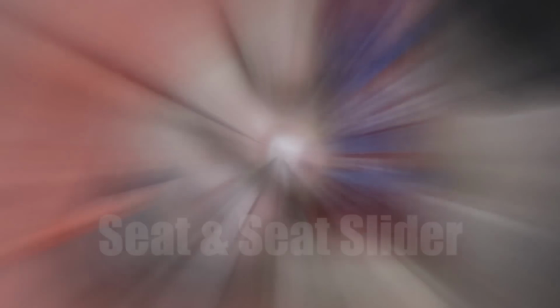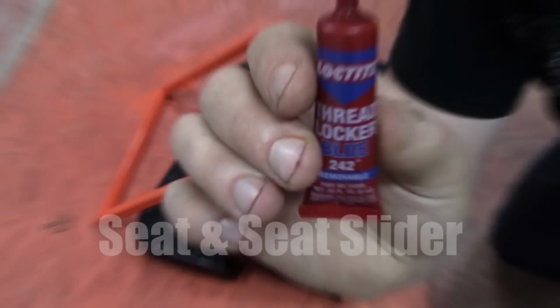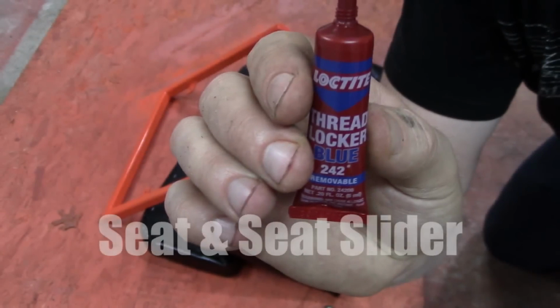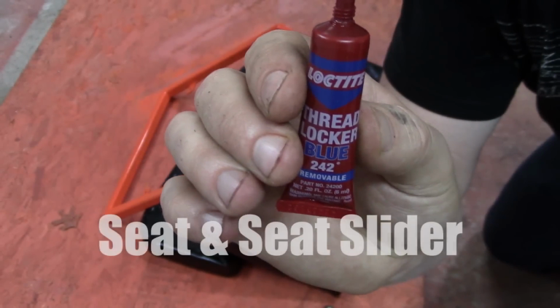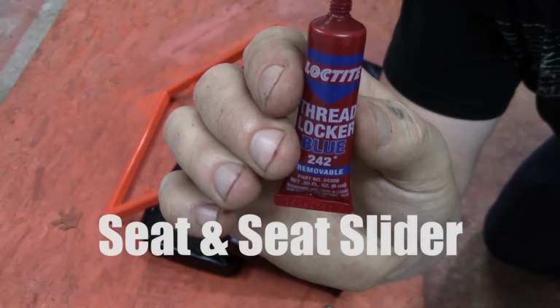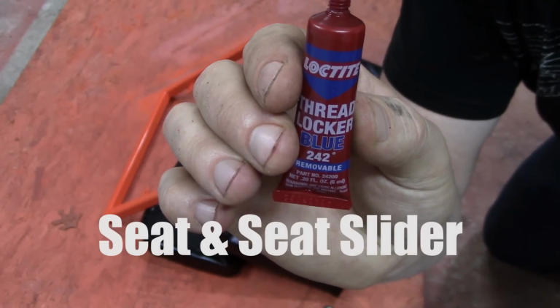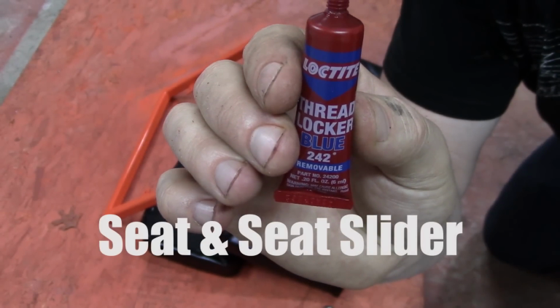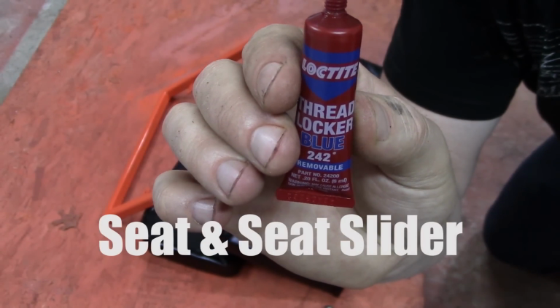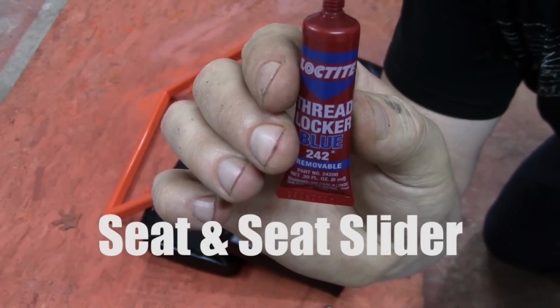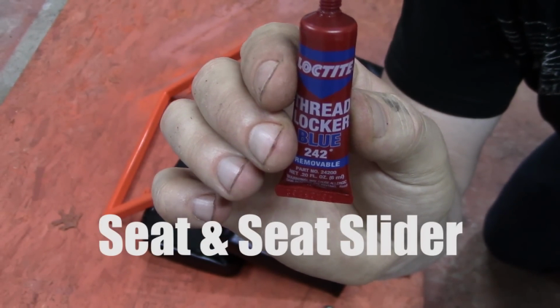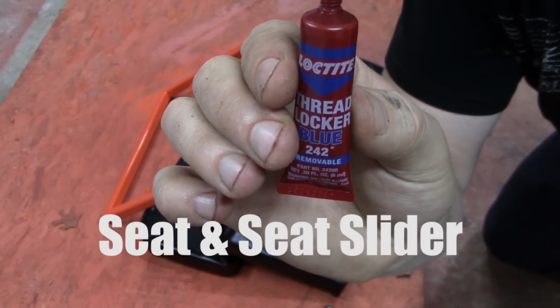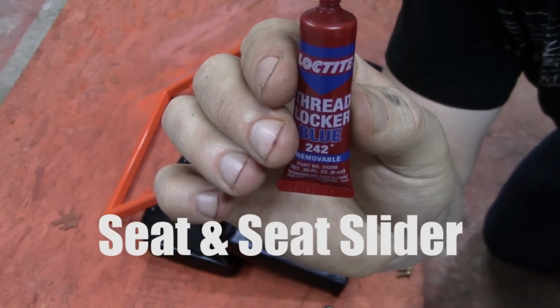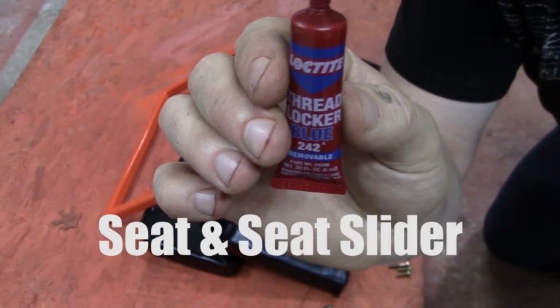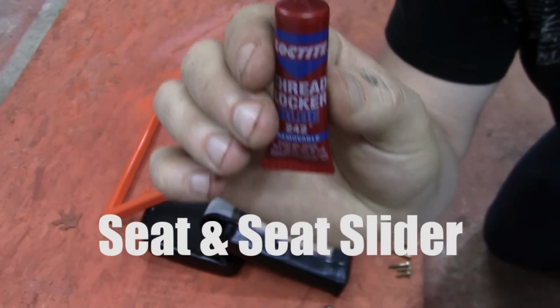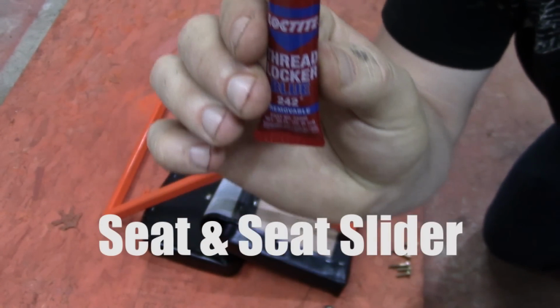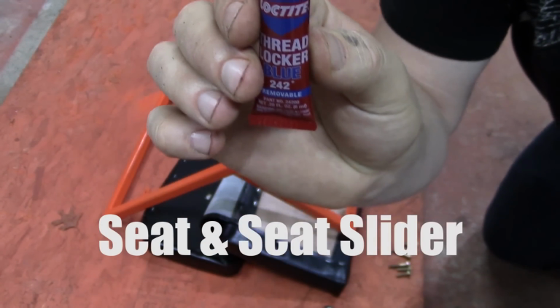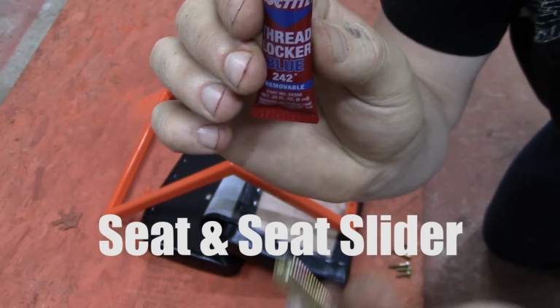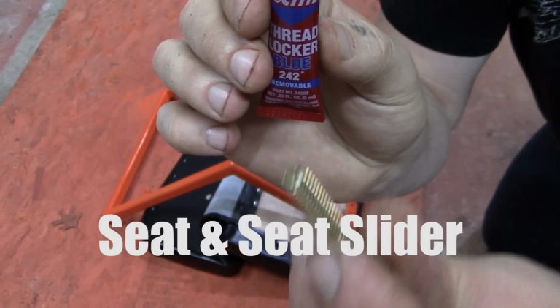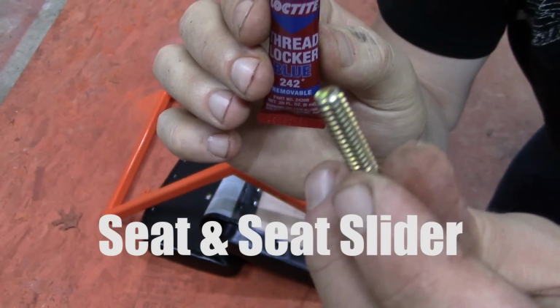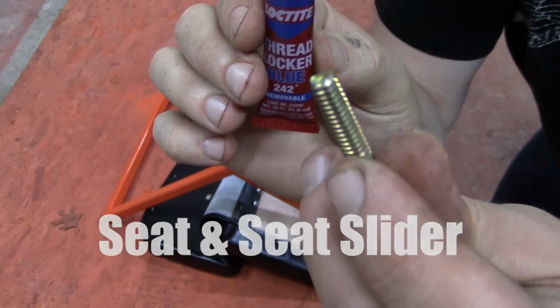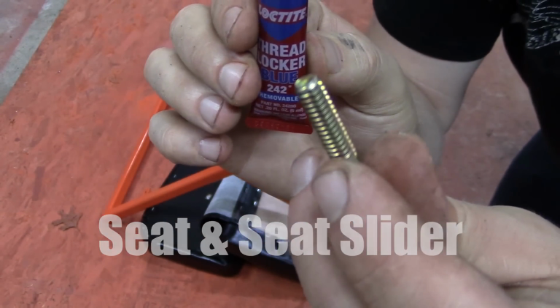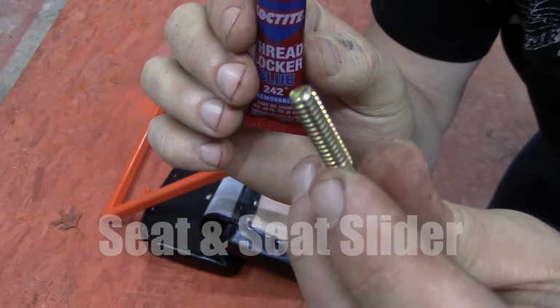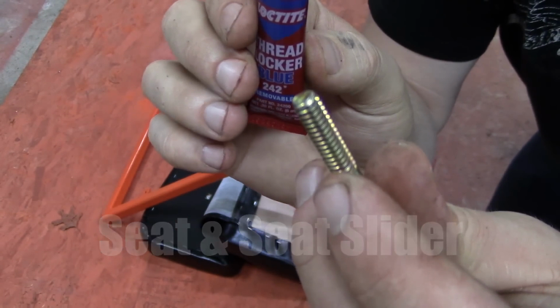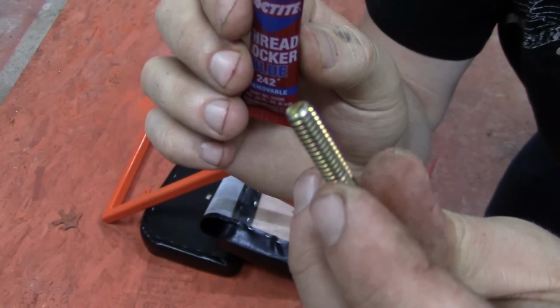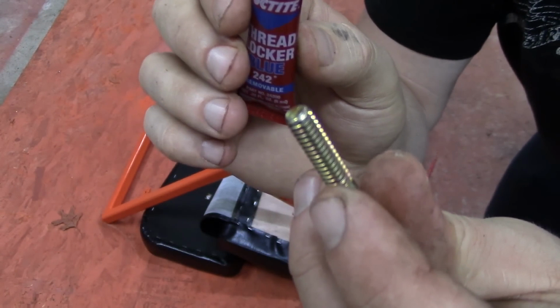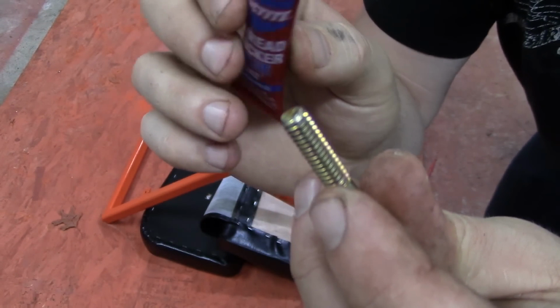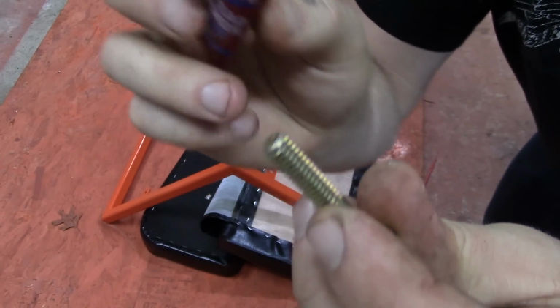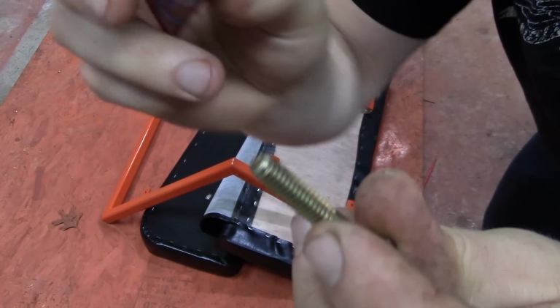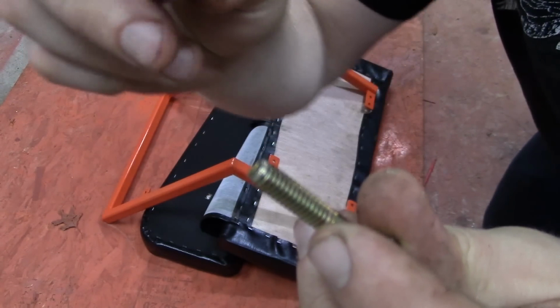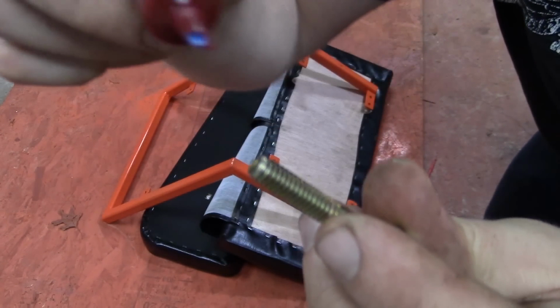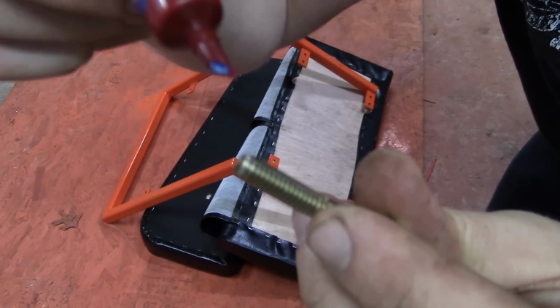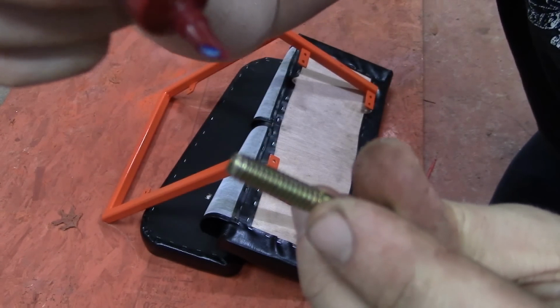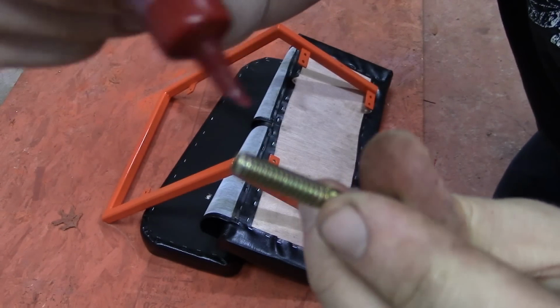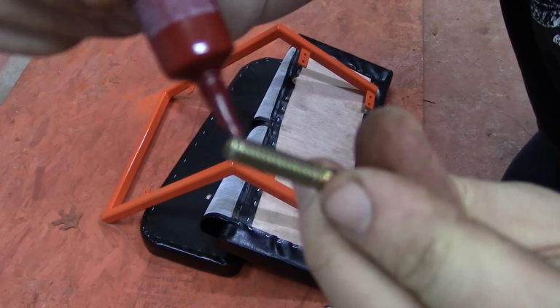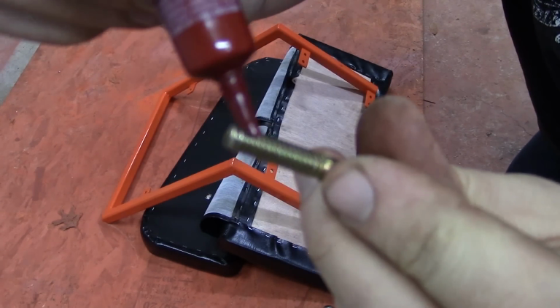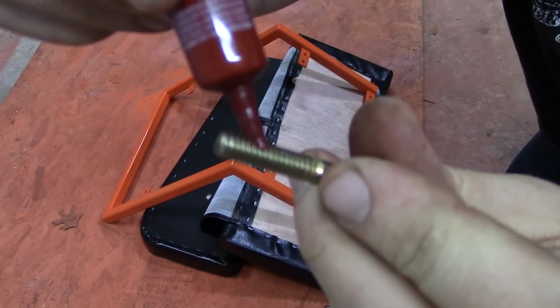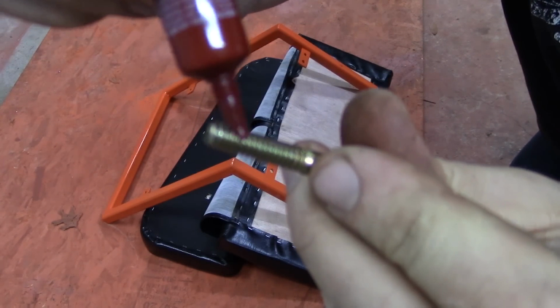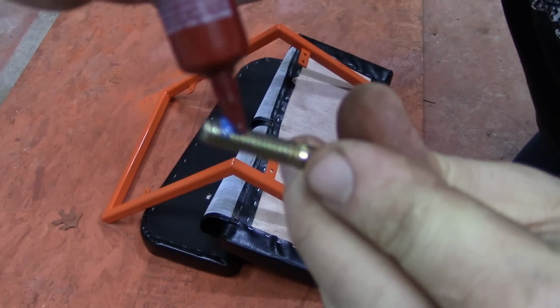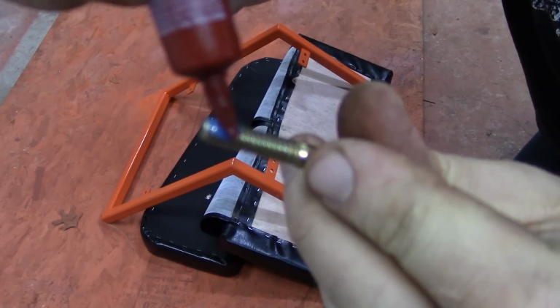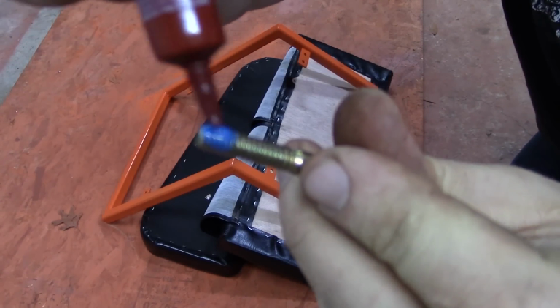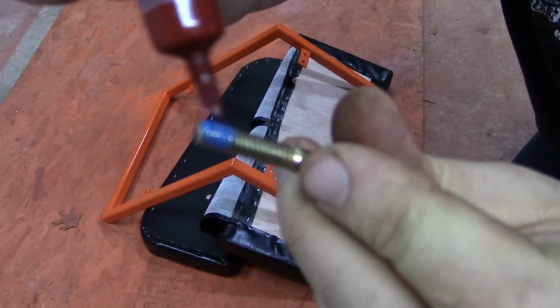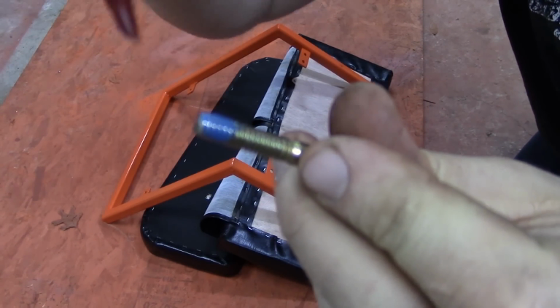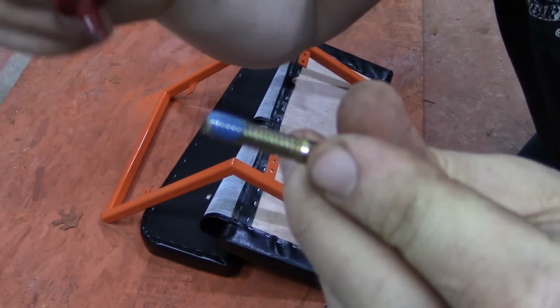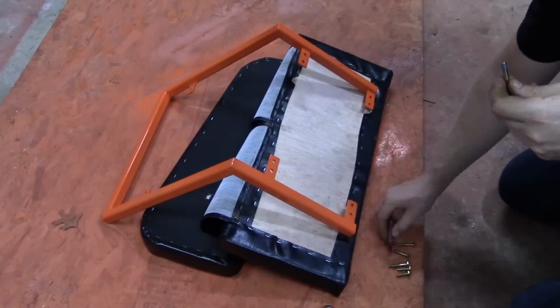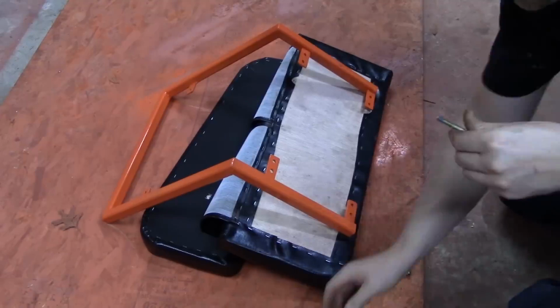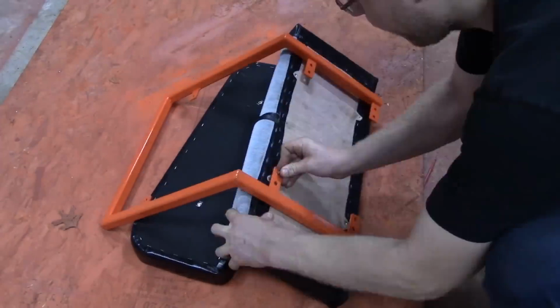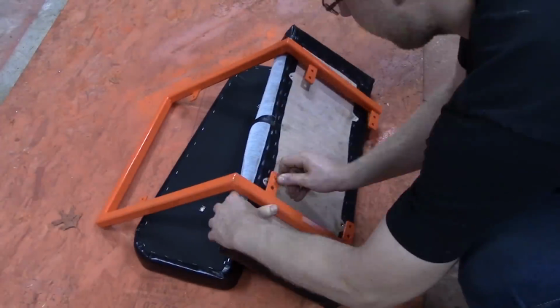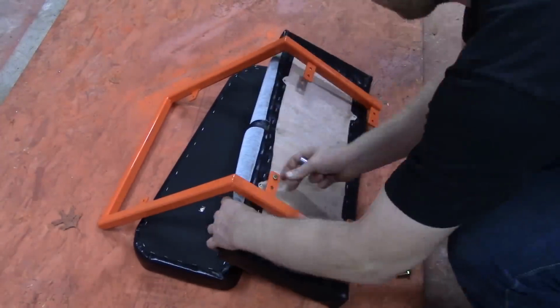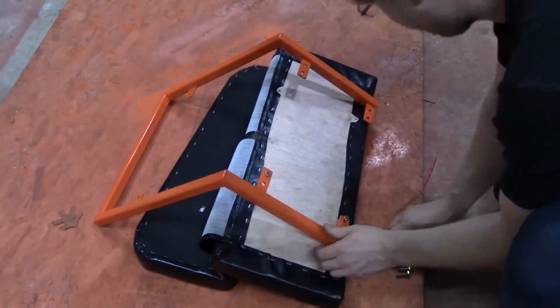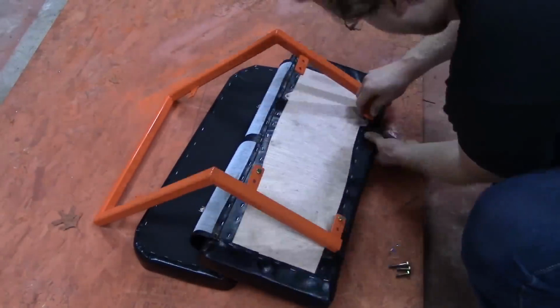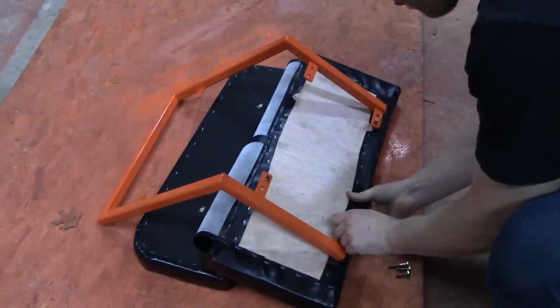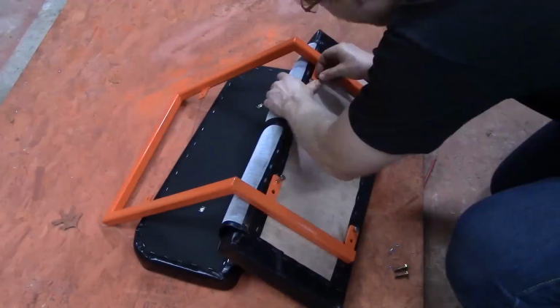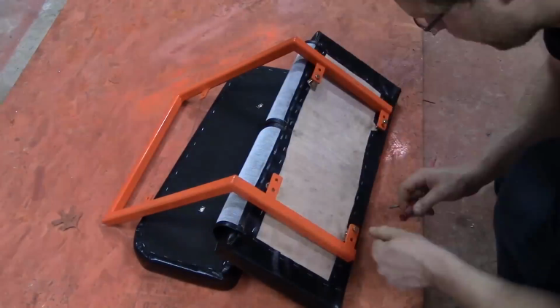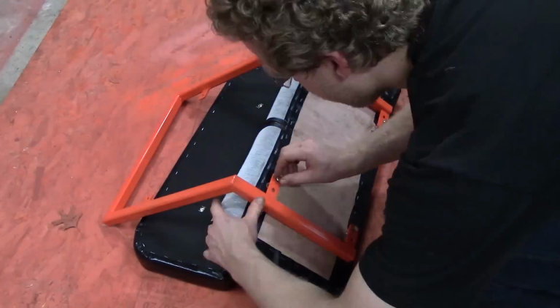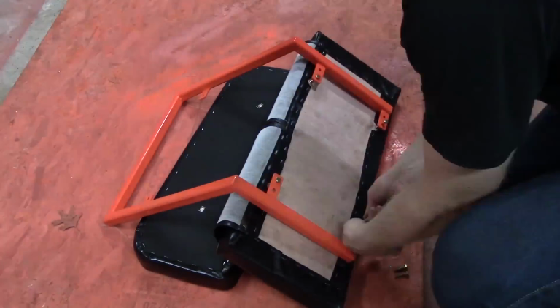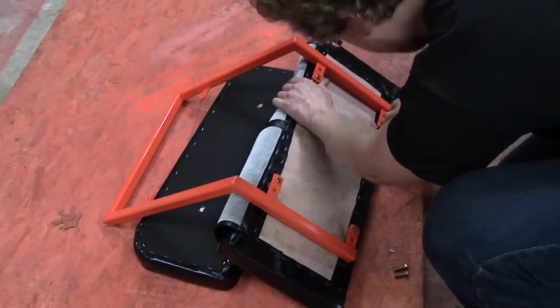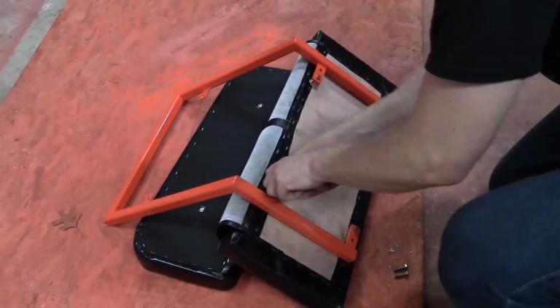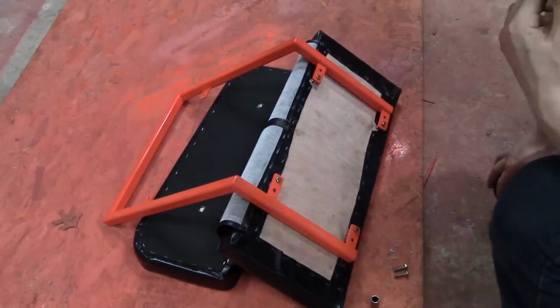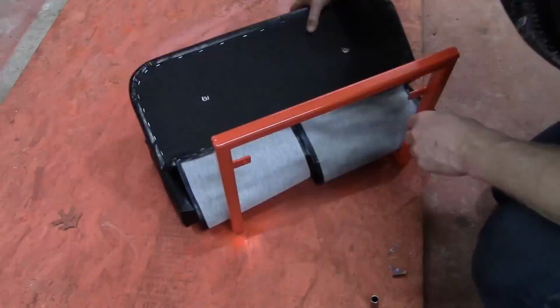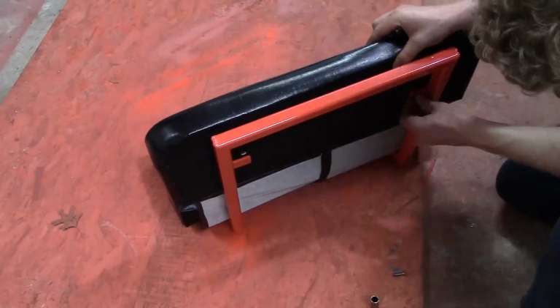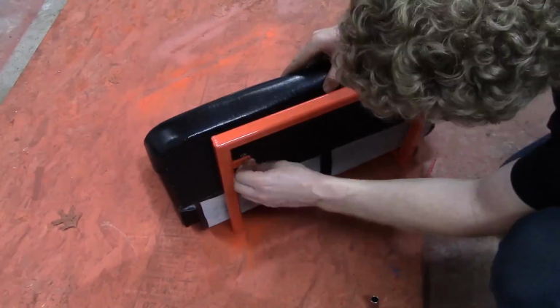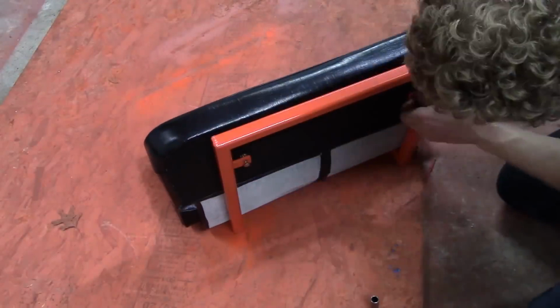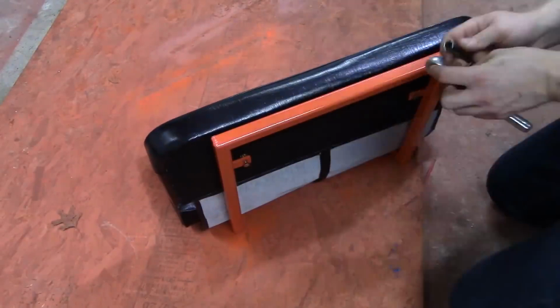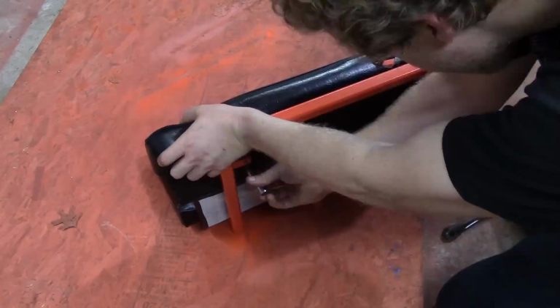First things first: threadlocker. You want to put threadlocking compound on every nut and bolt you put on the go-kart to keep it from vibrating loose.